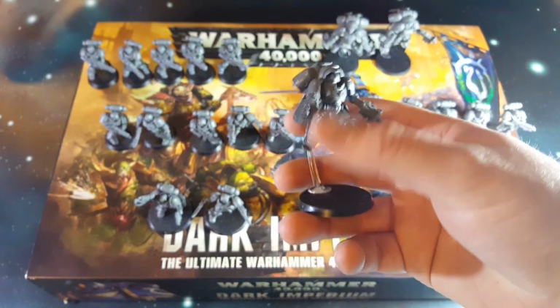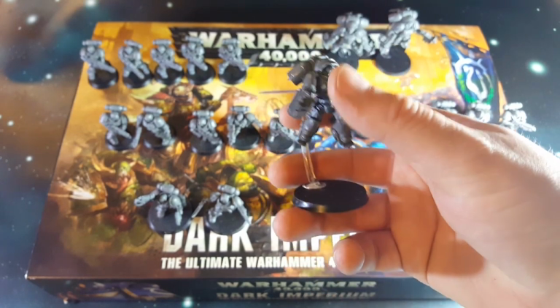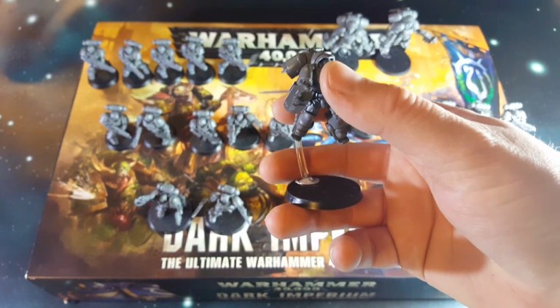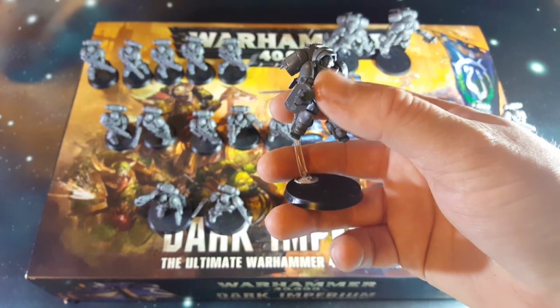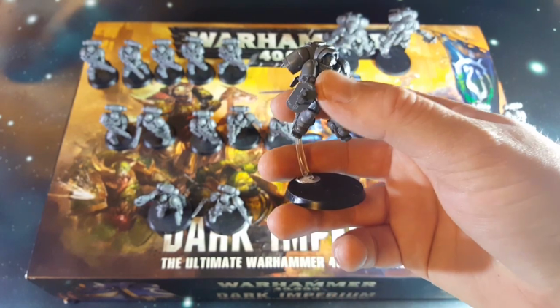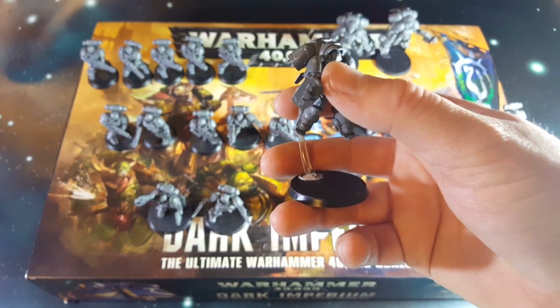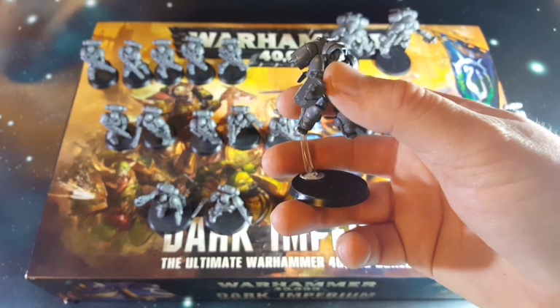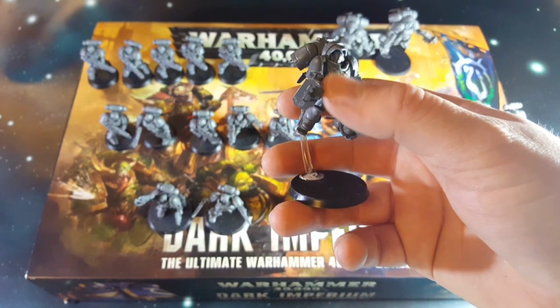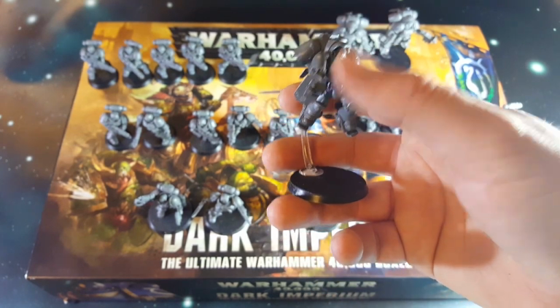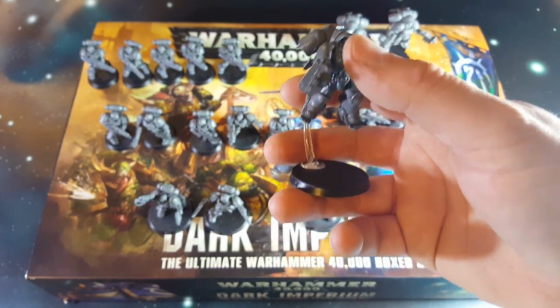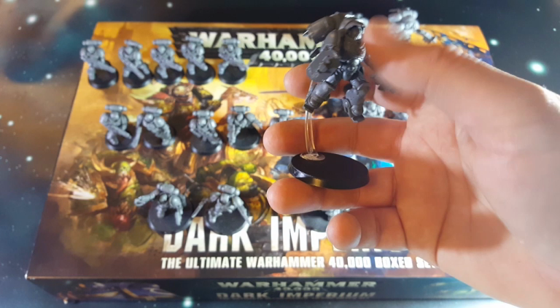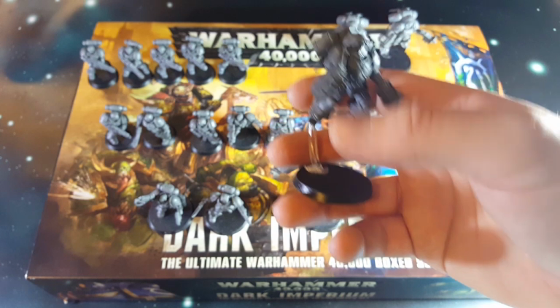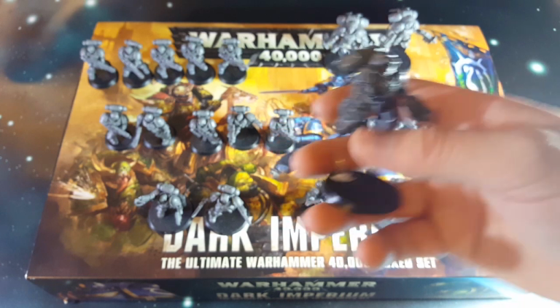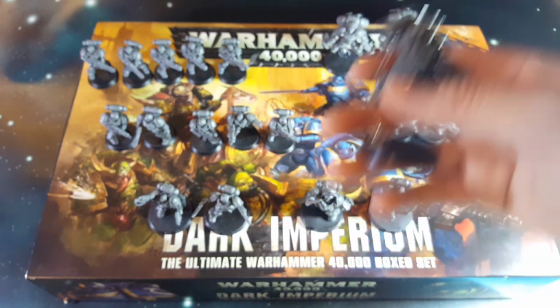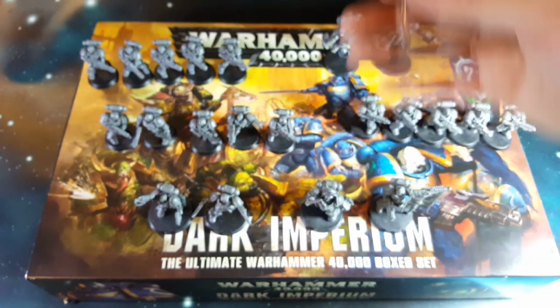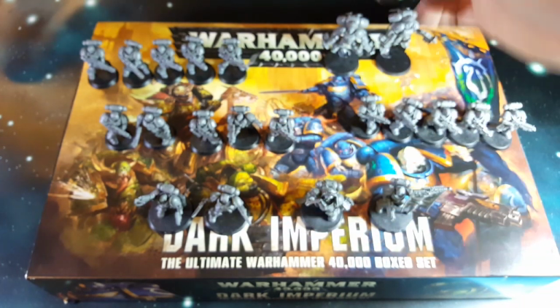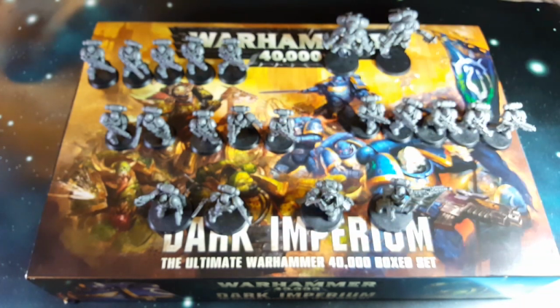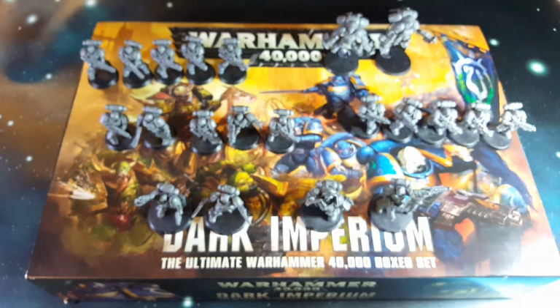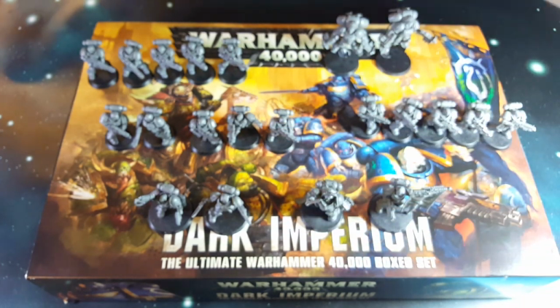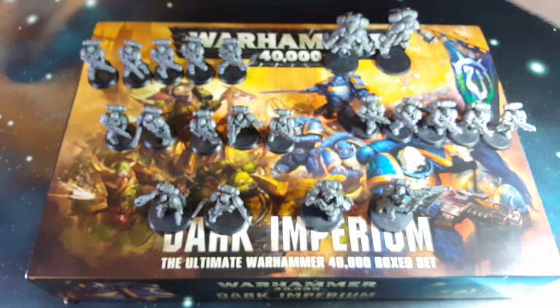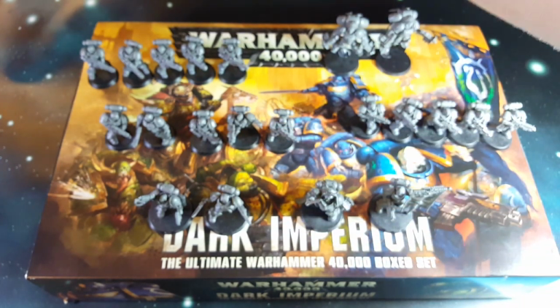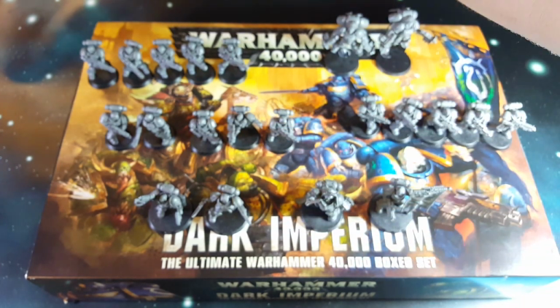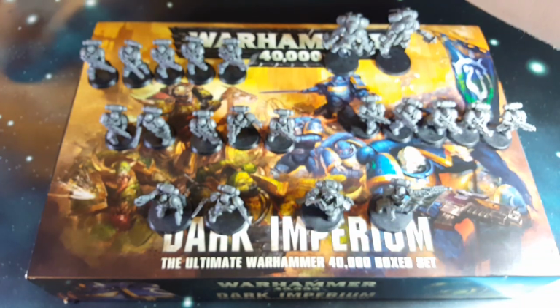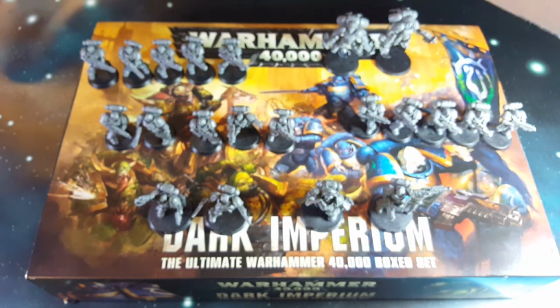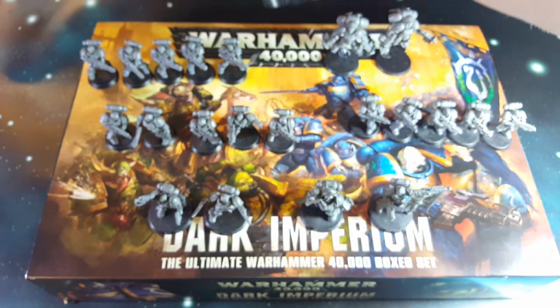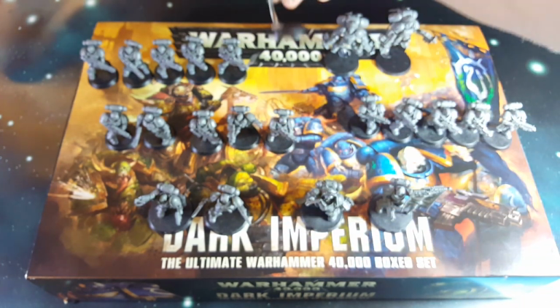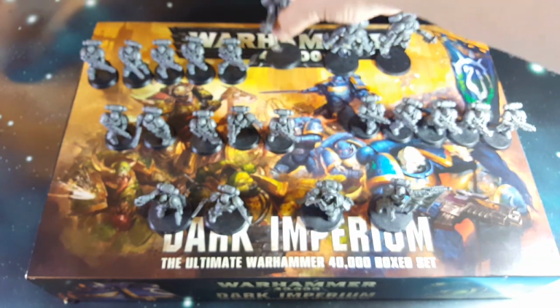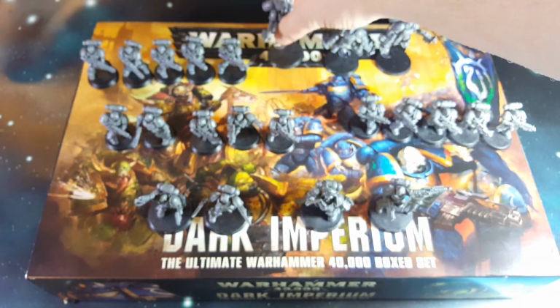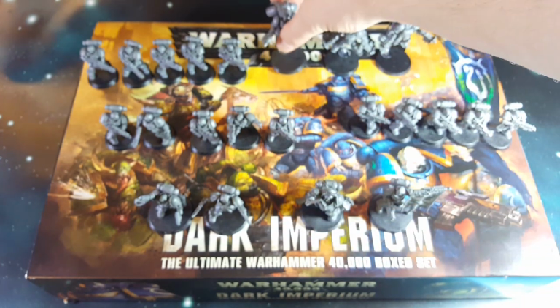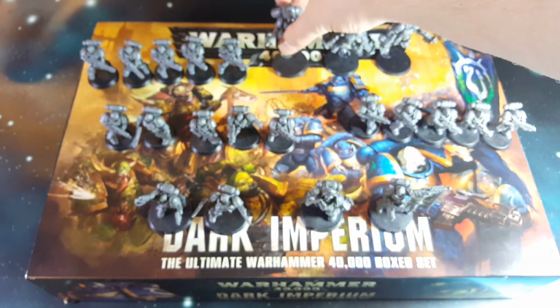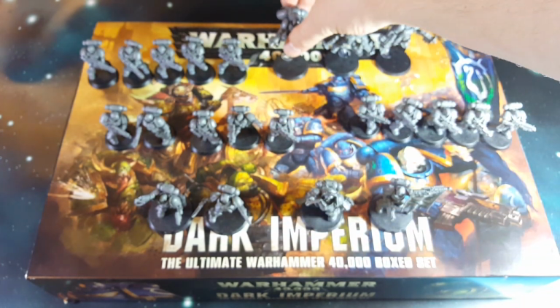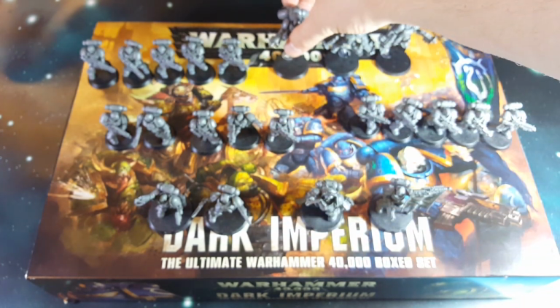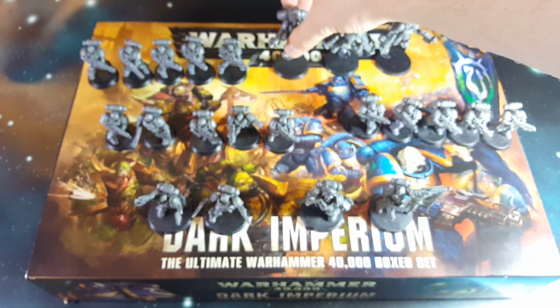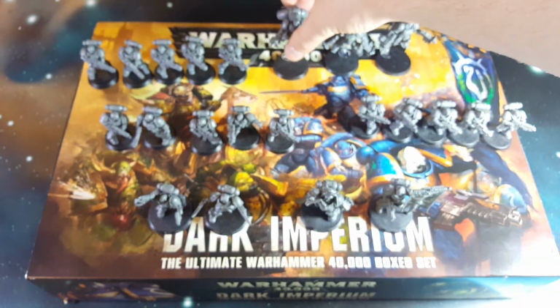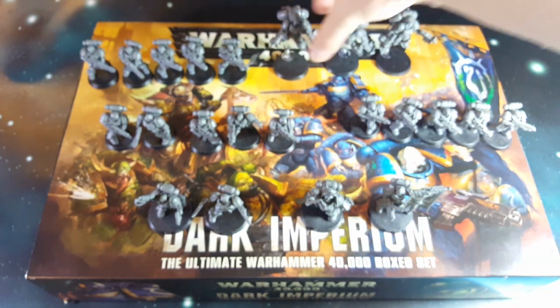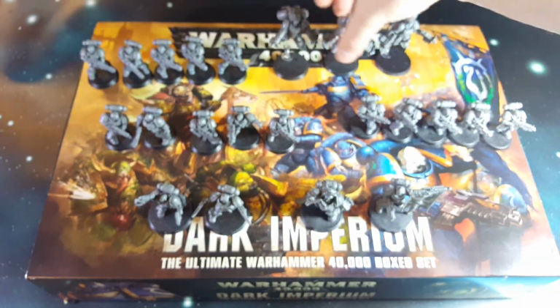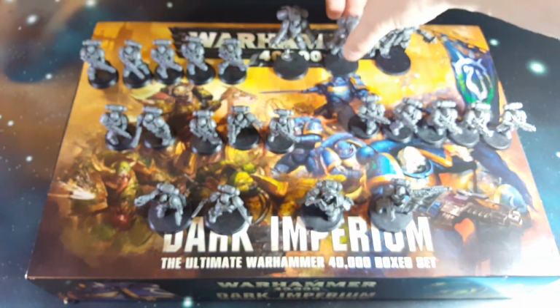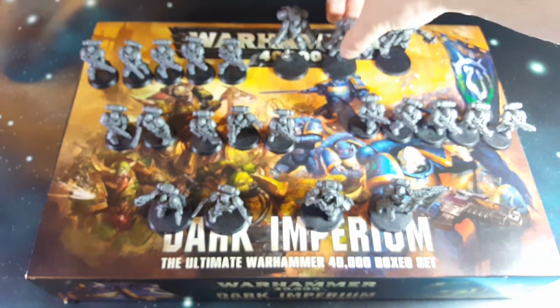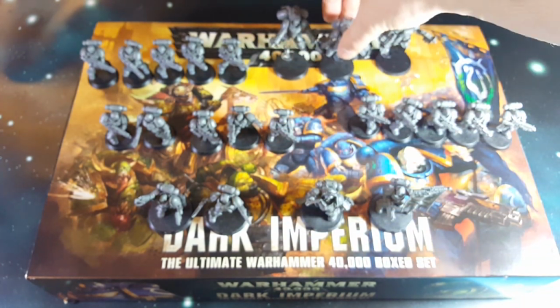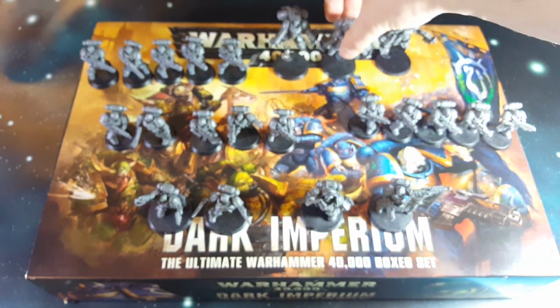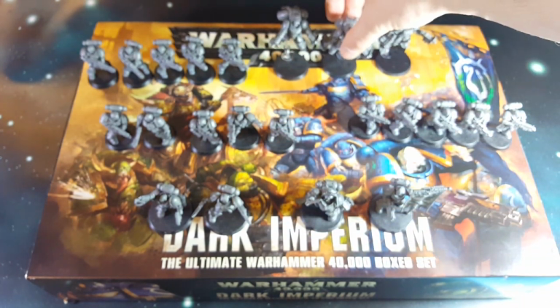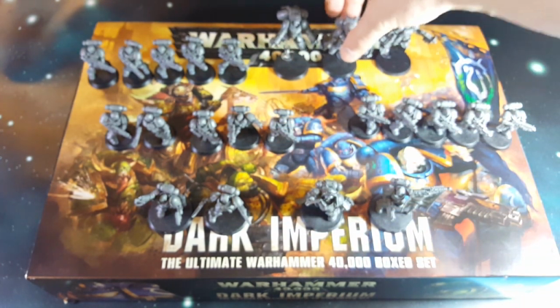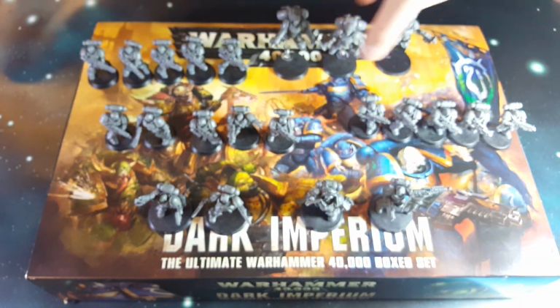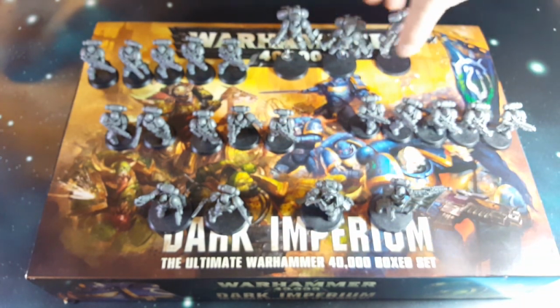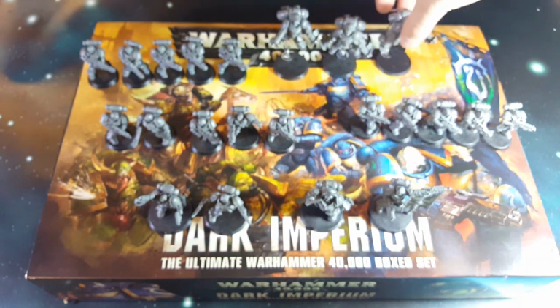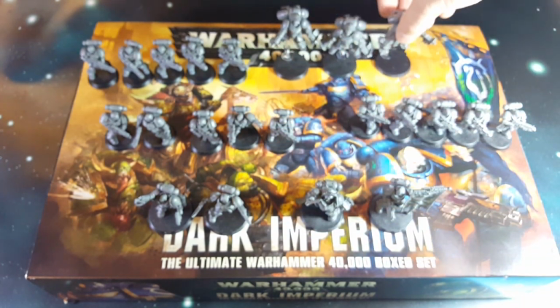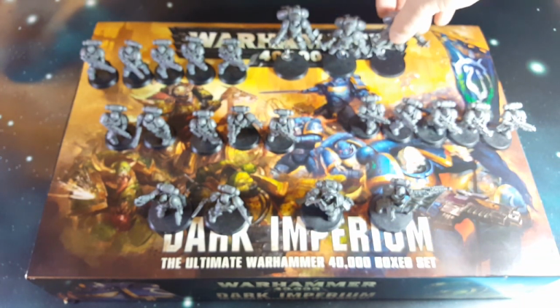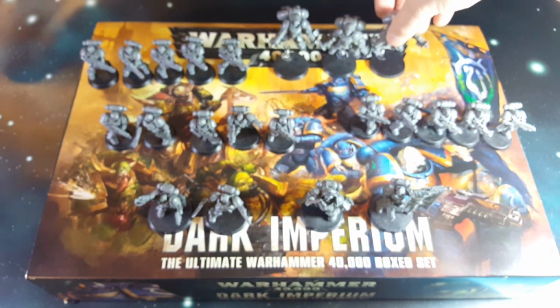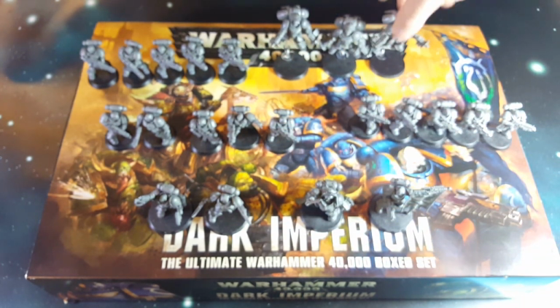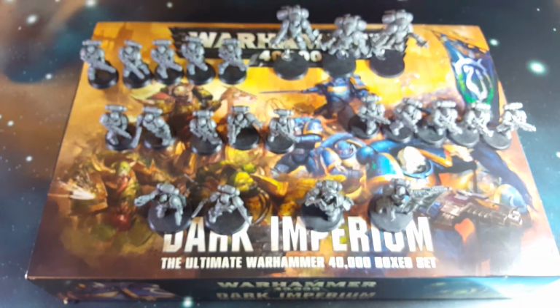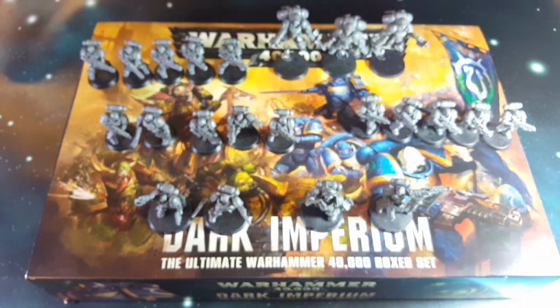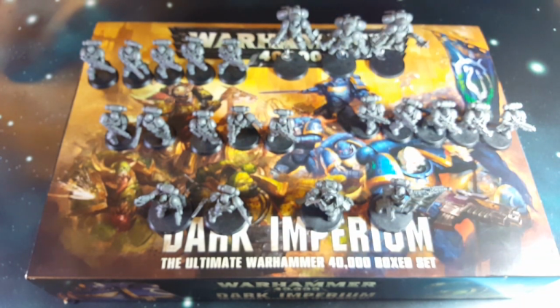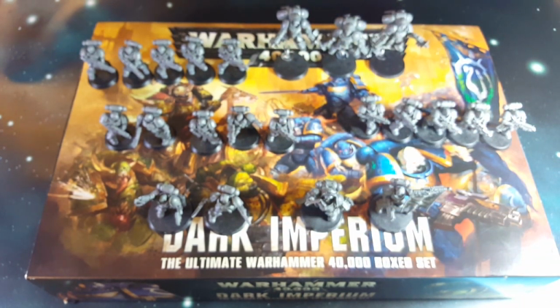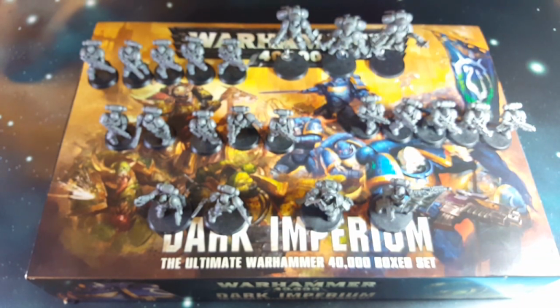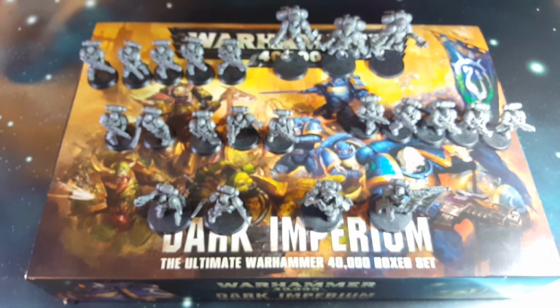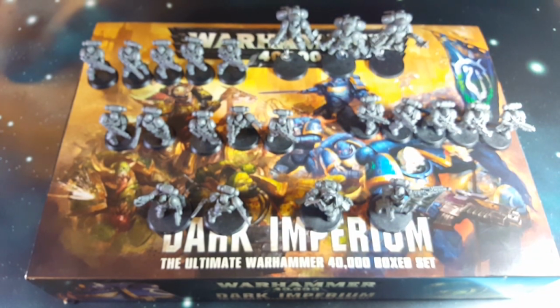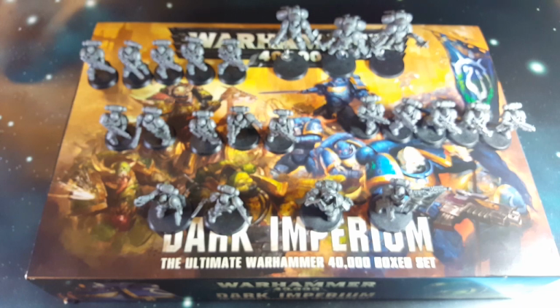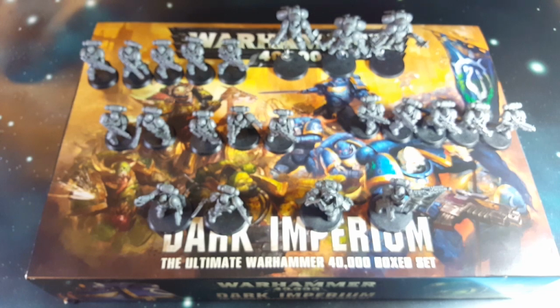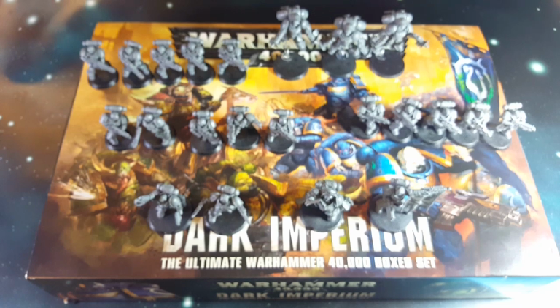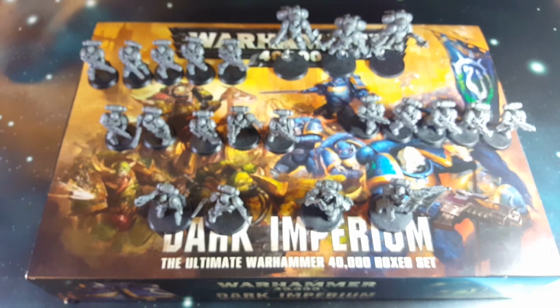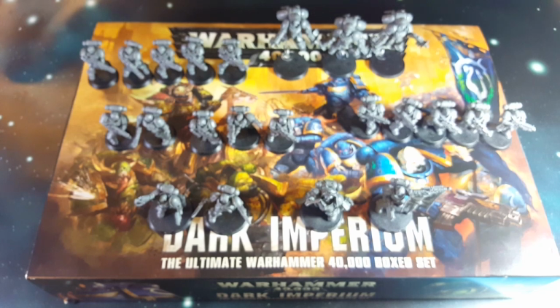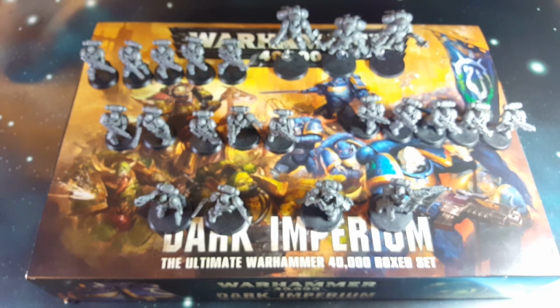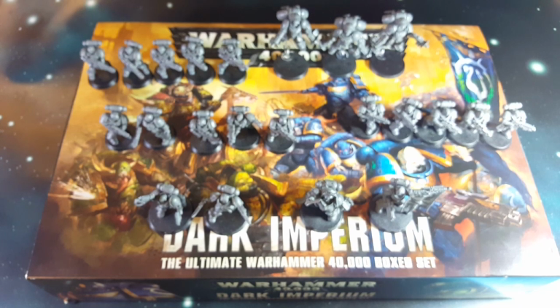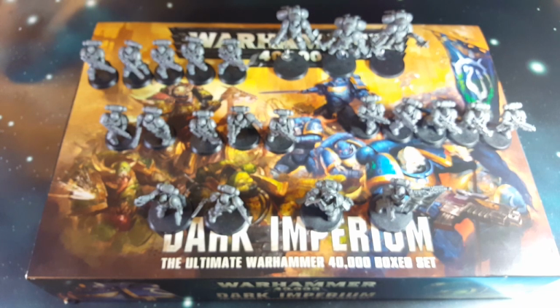I've still got to drill out the barrels and stuff like that, but I just needed these done in time for release date so customers can check them out.